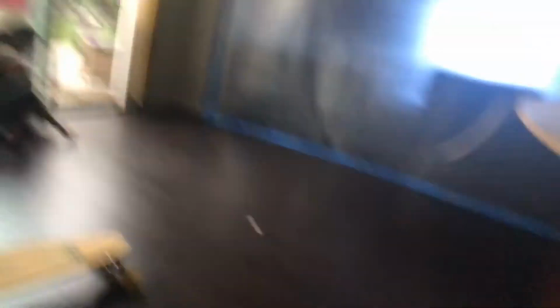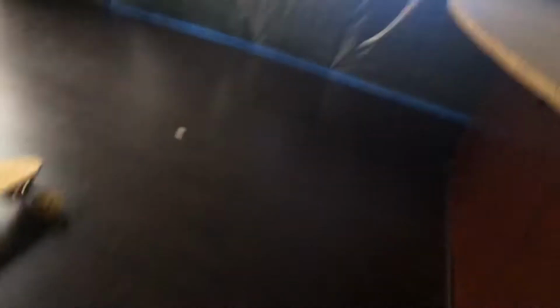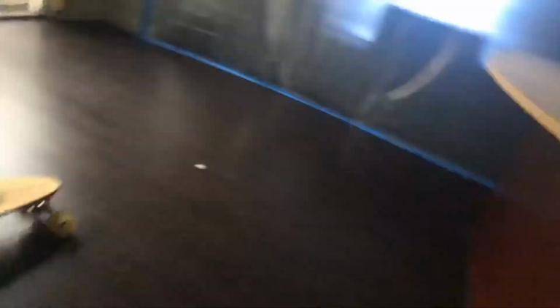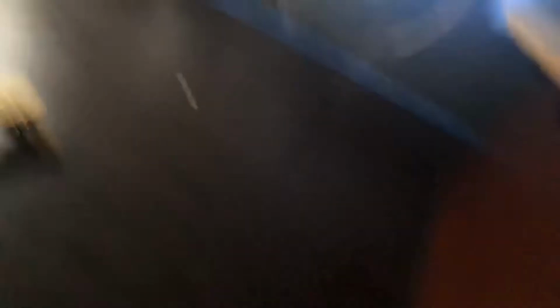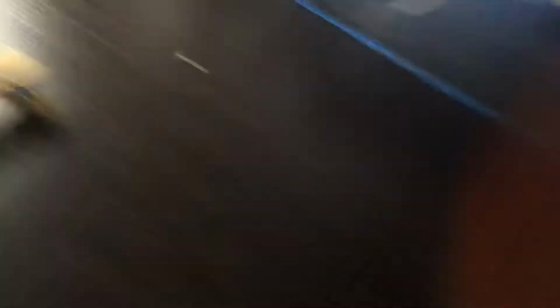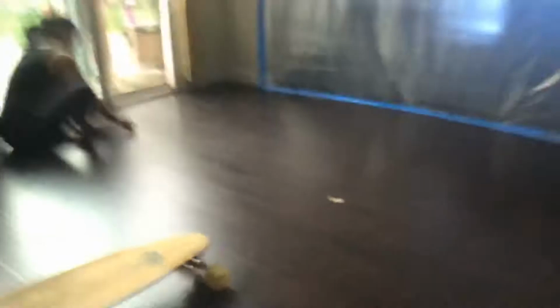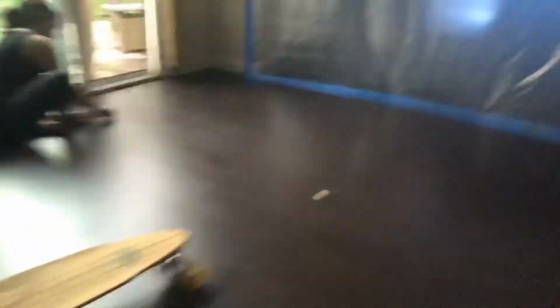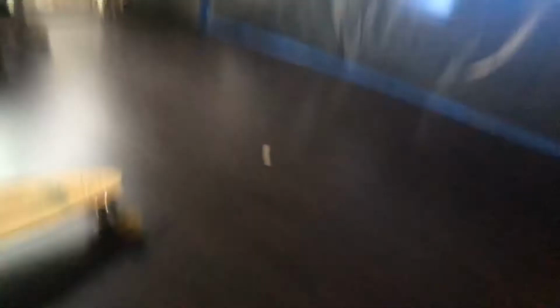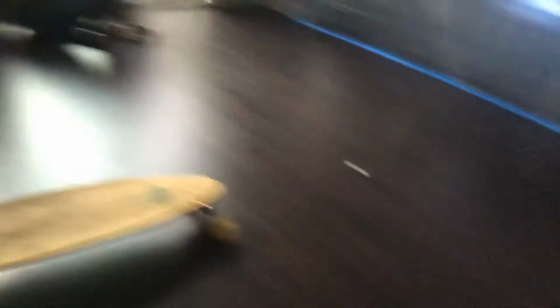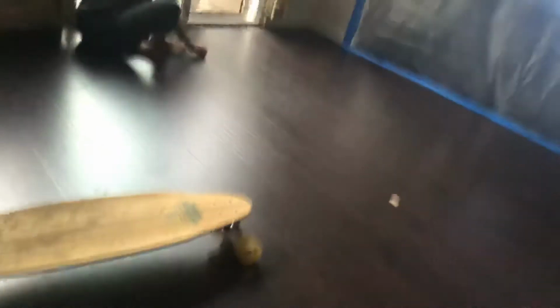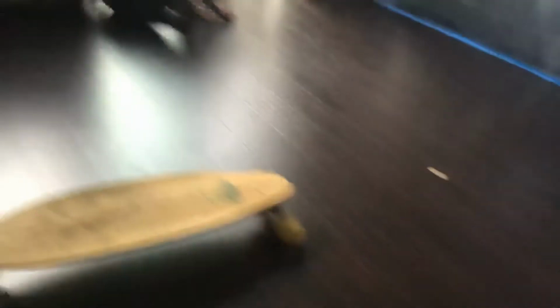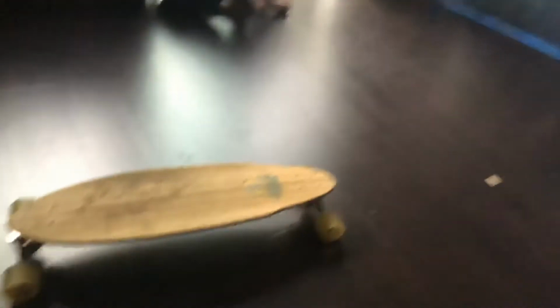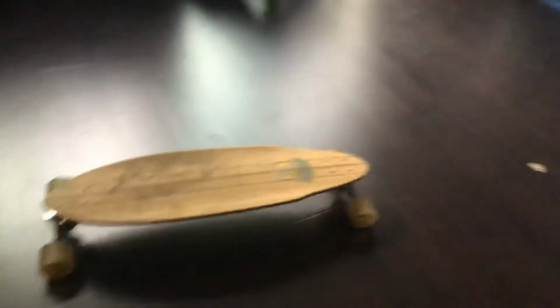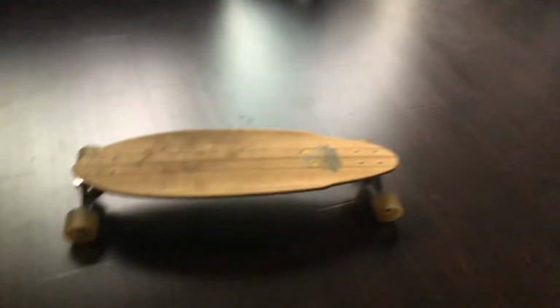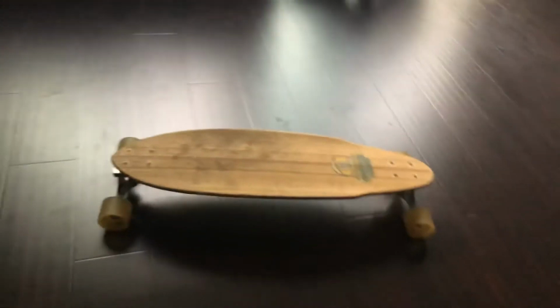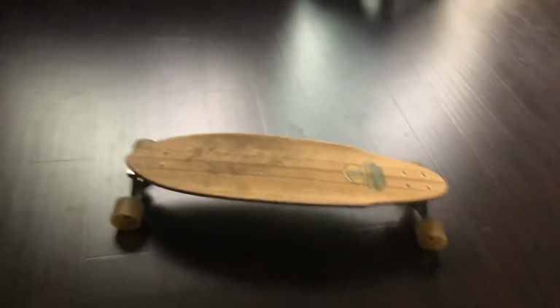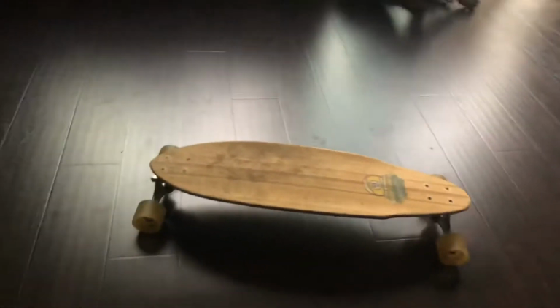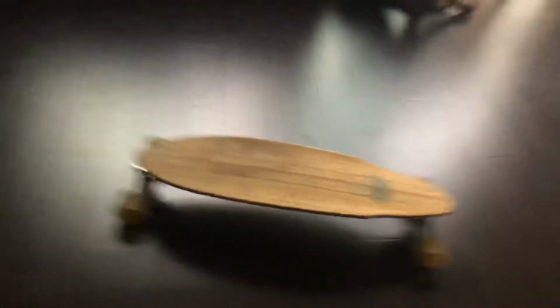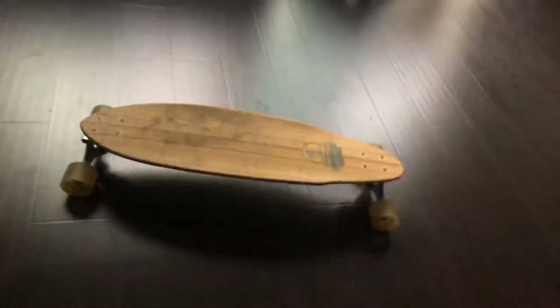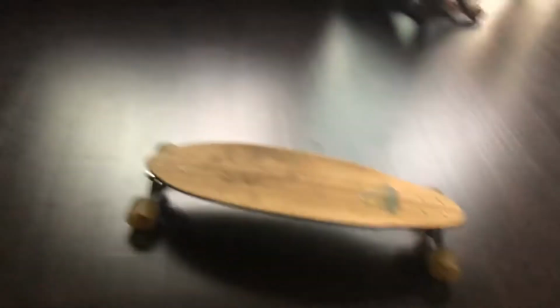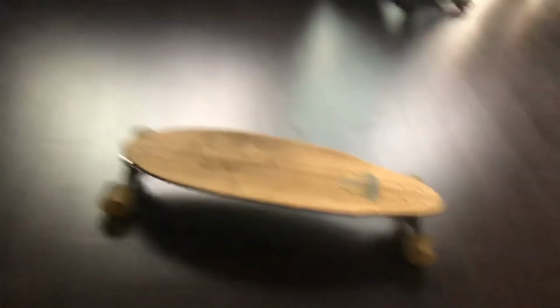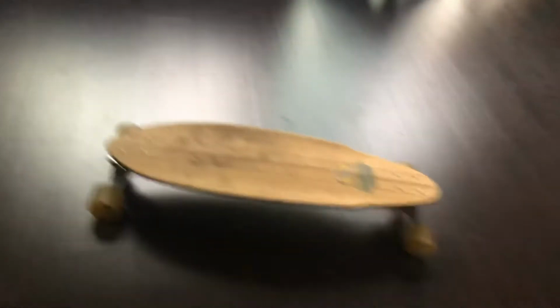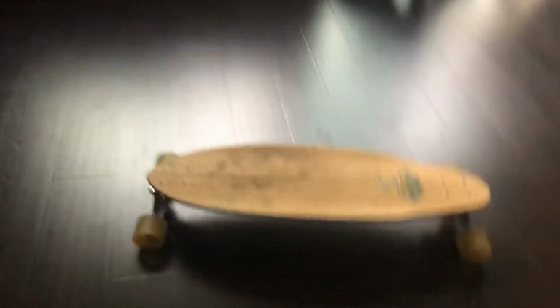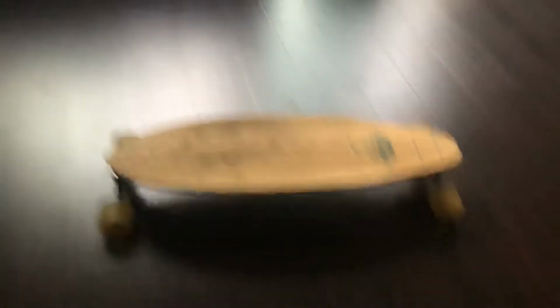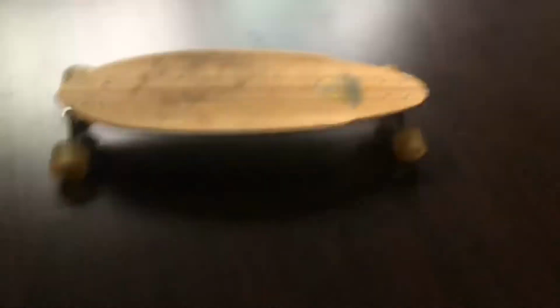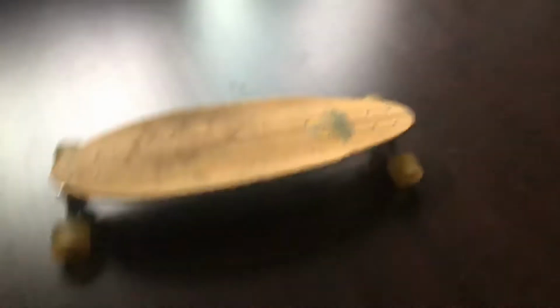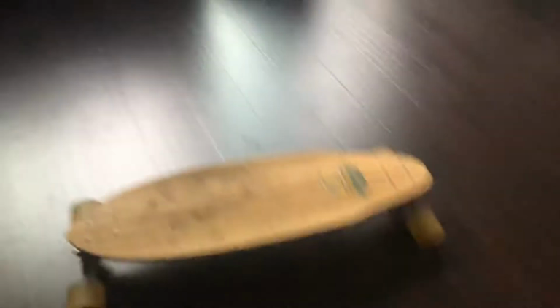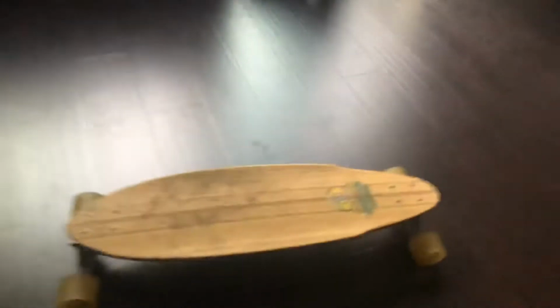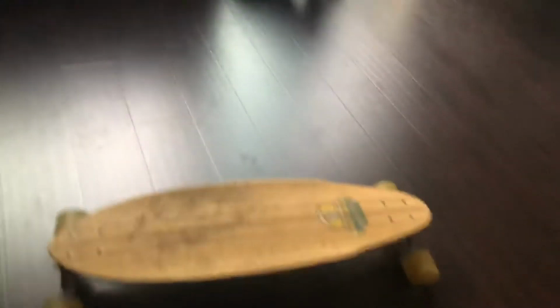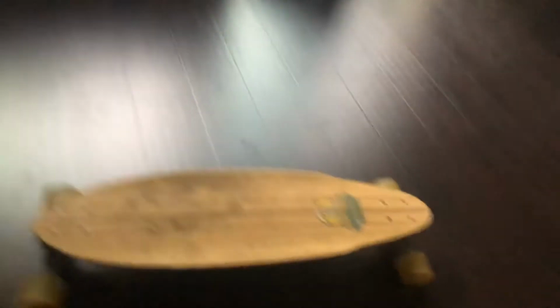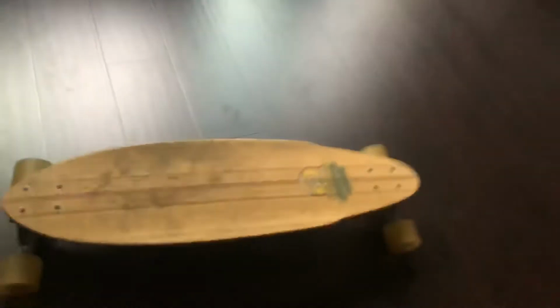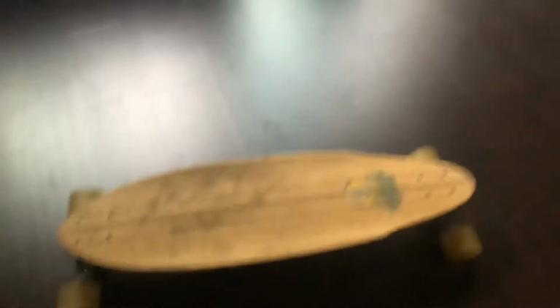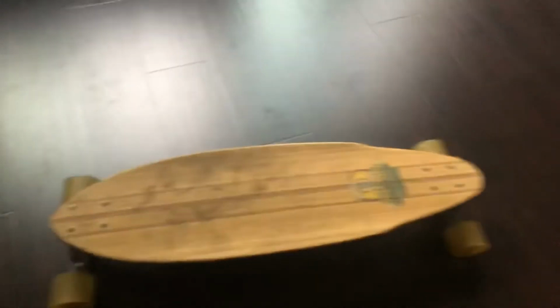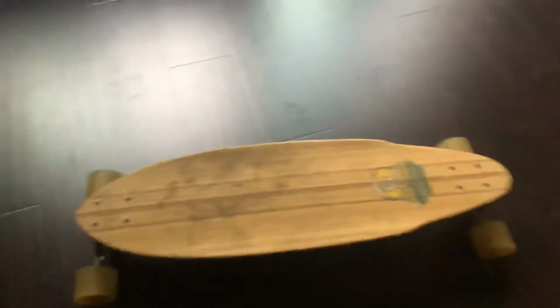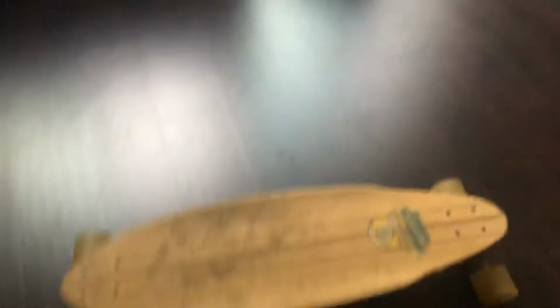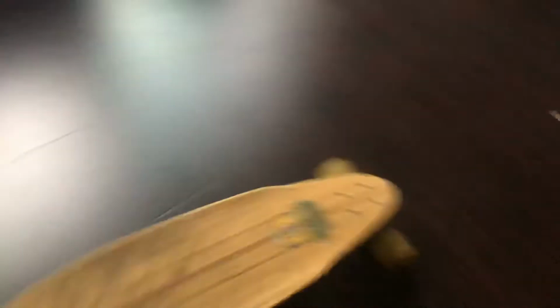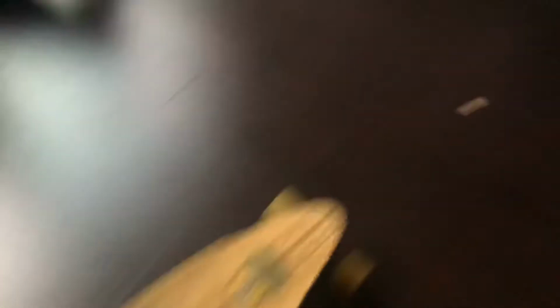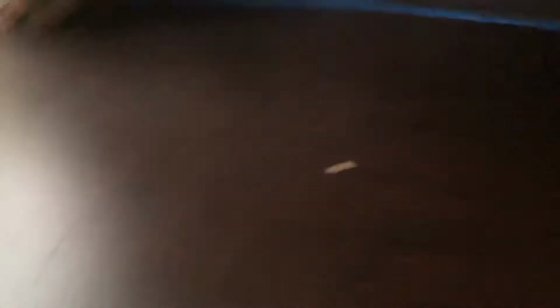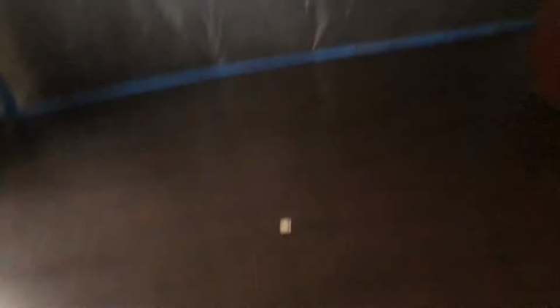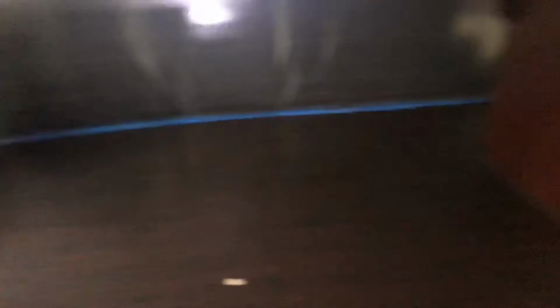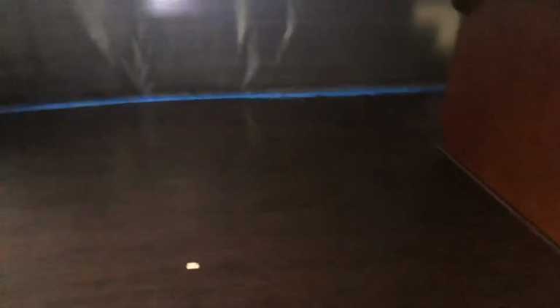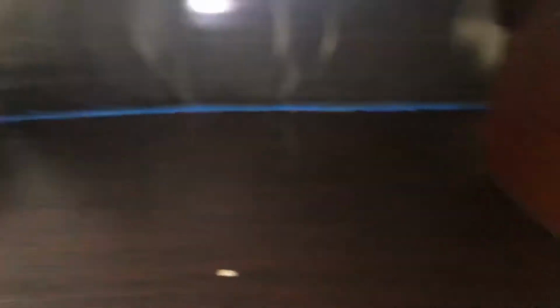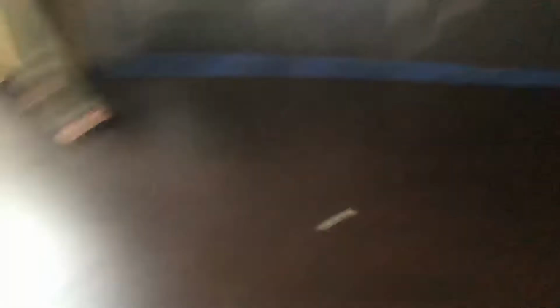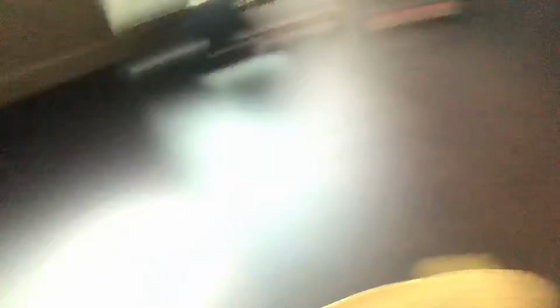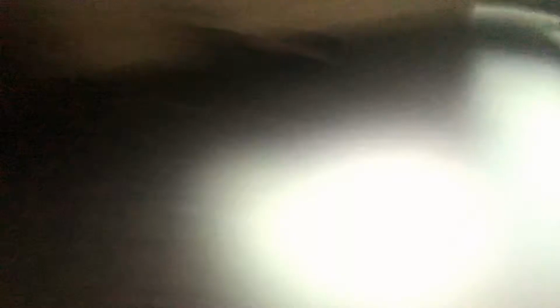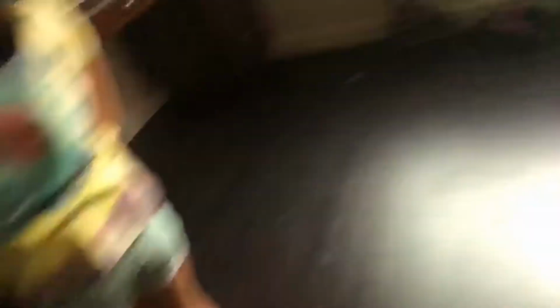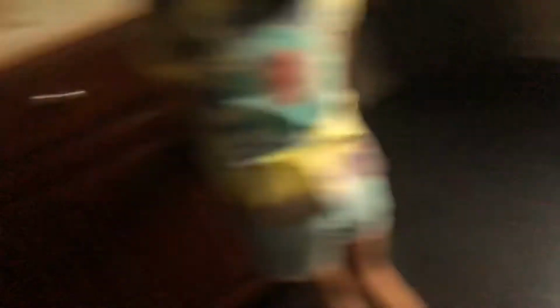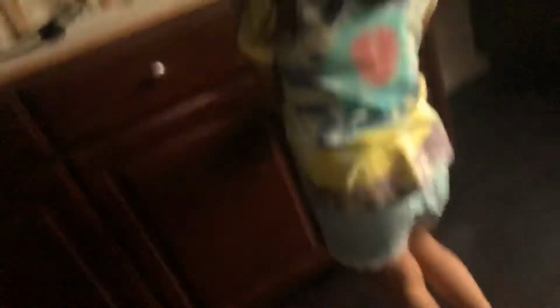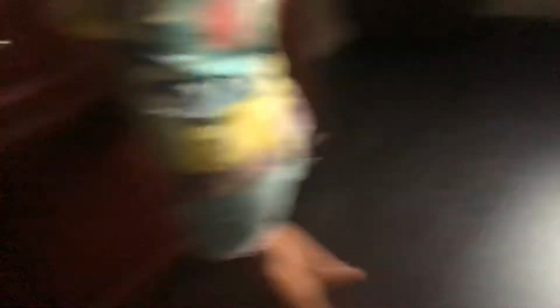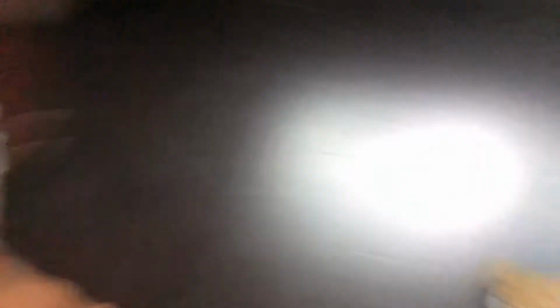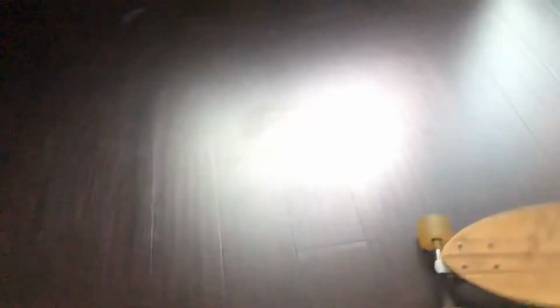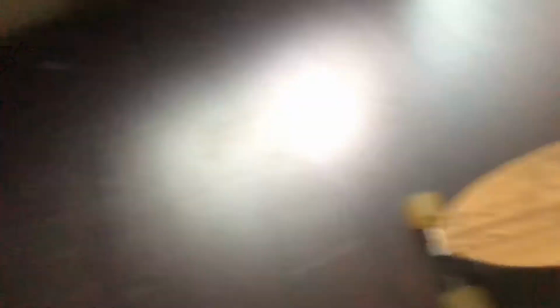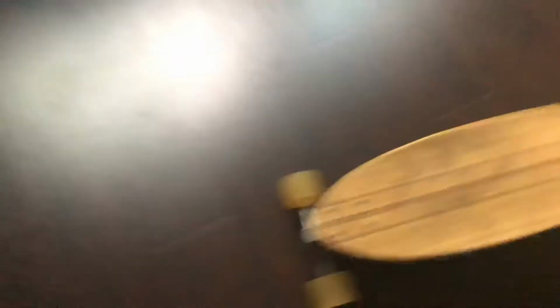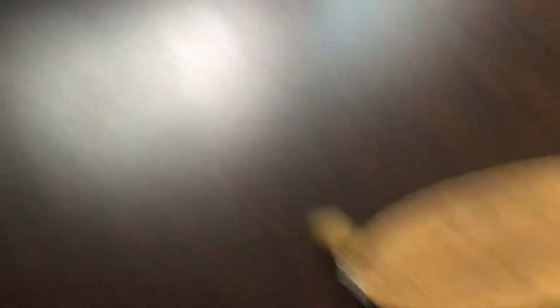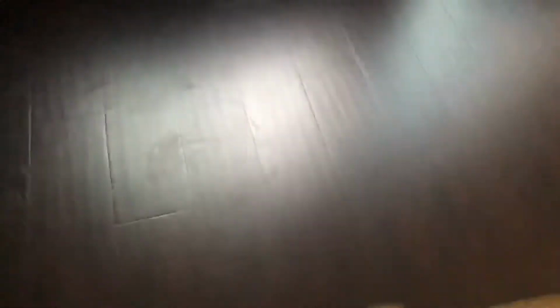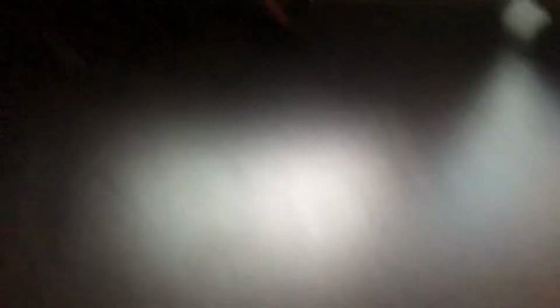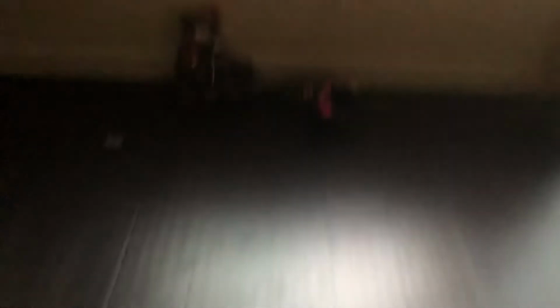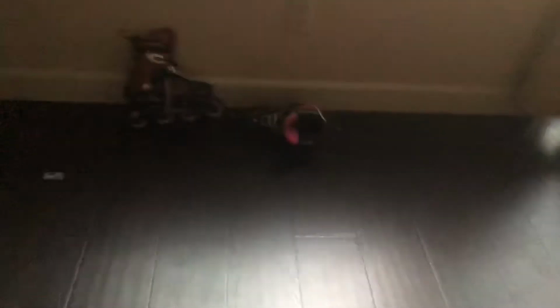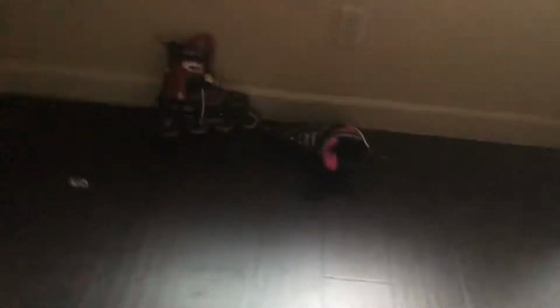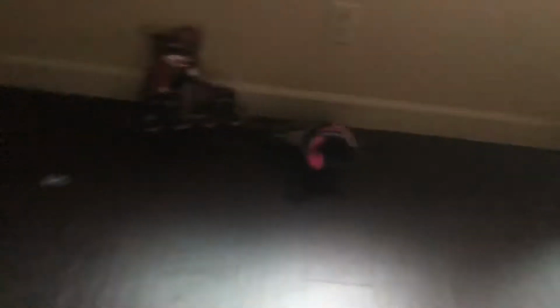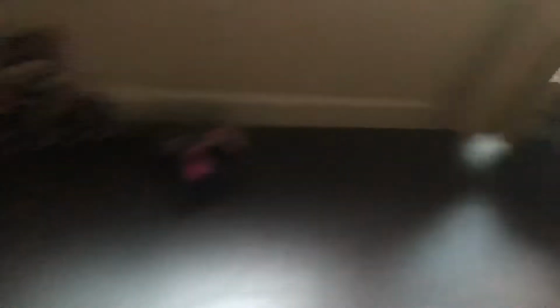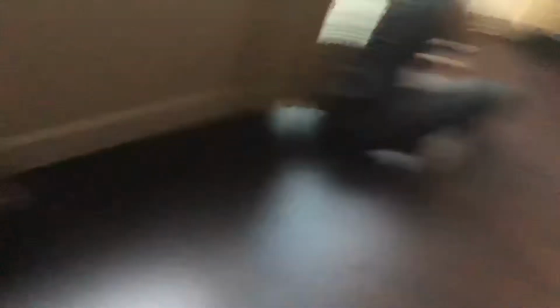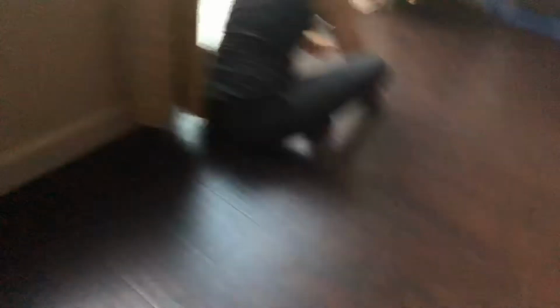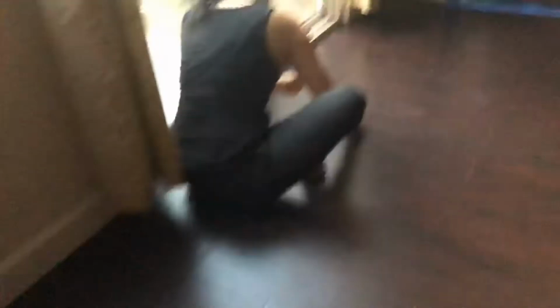This is the skateboard if you saw in the other video. It's right there. Today, the wolf skates.